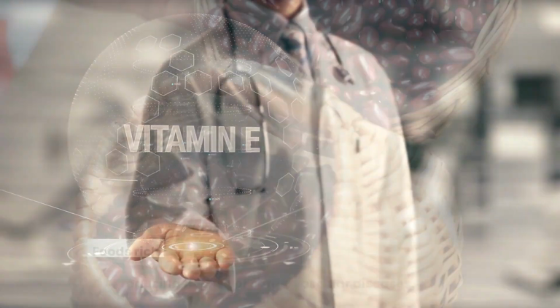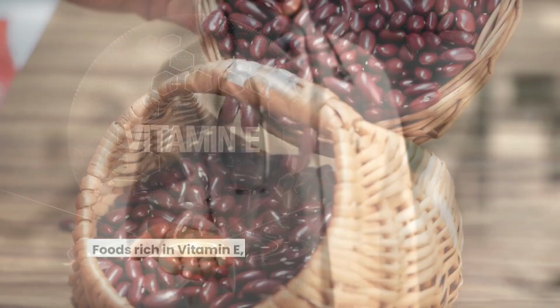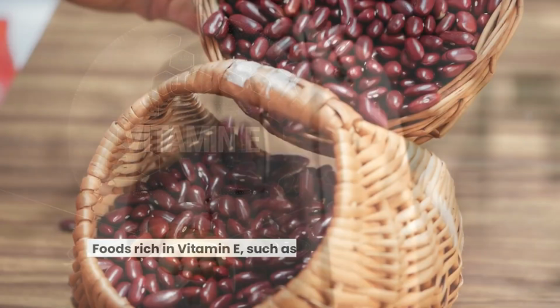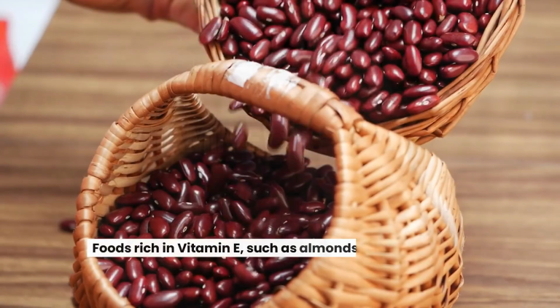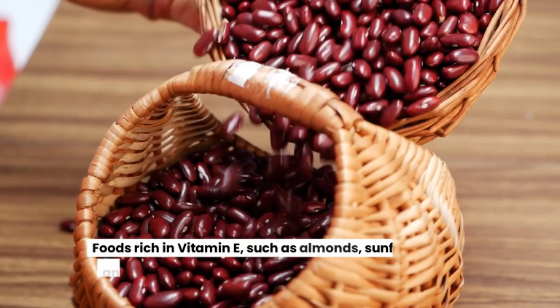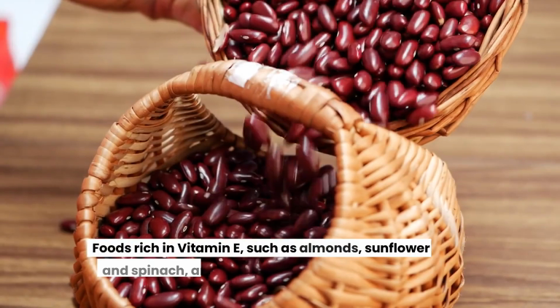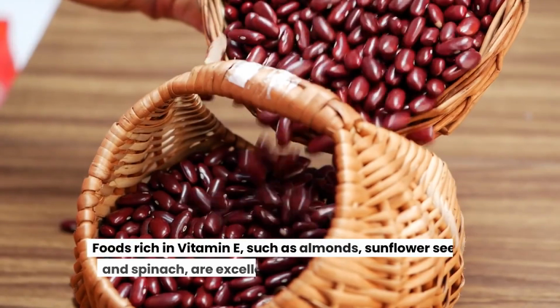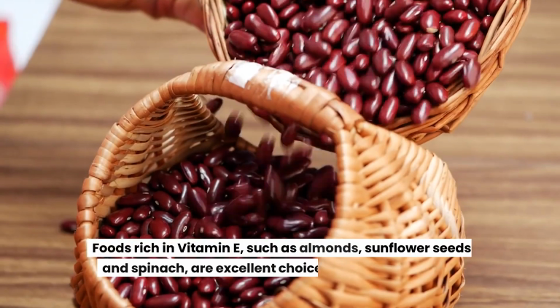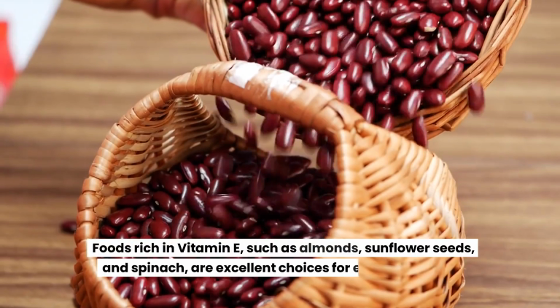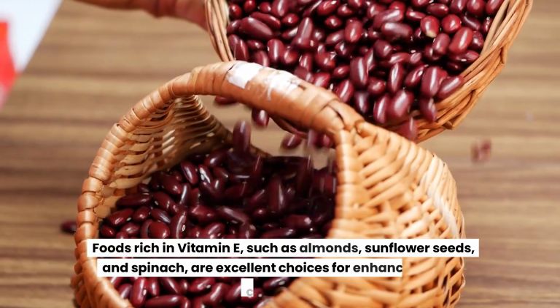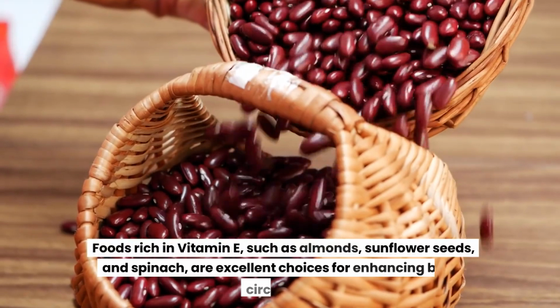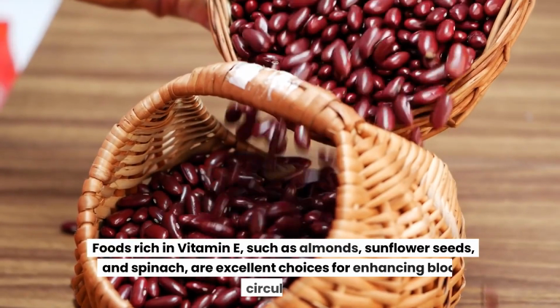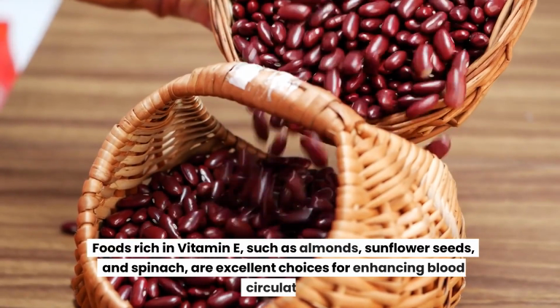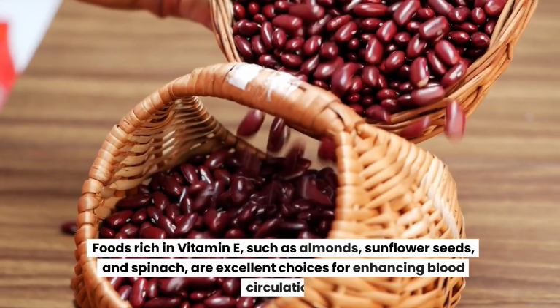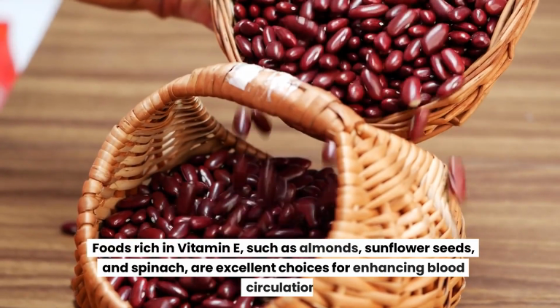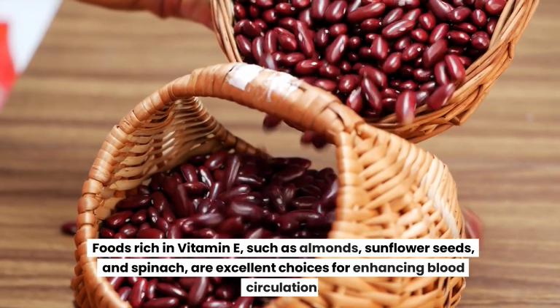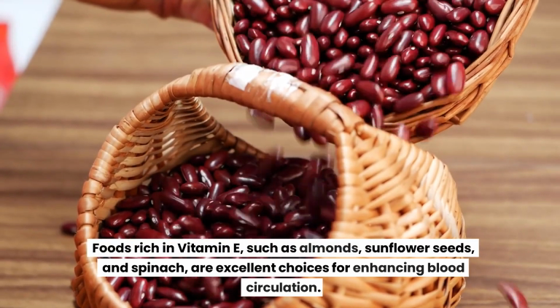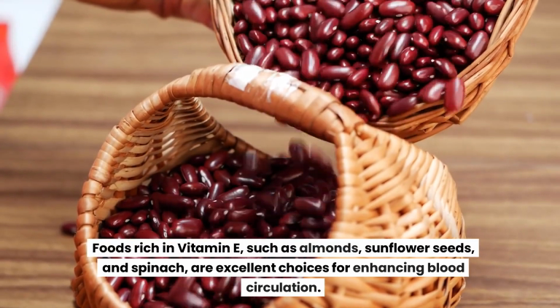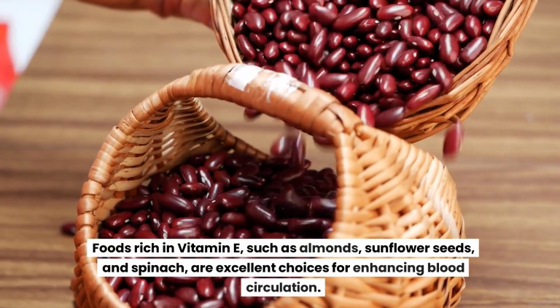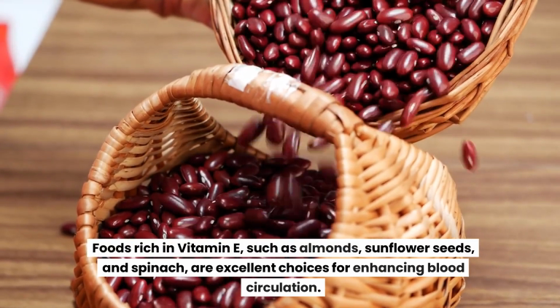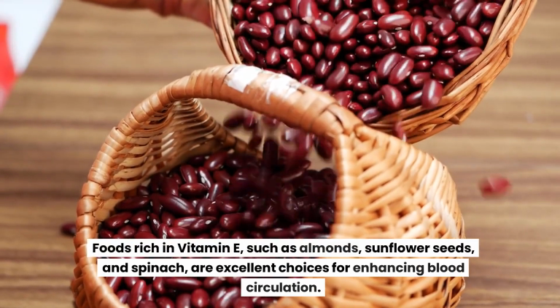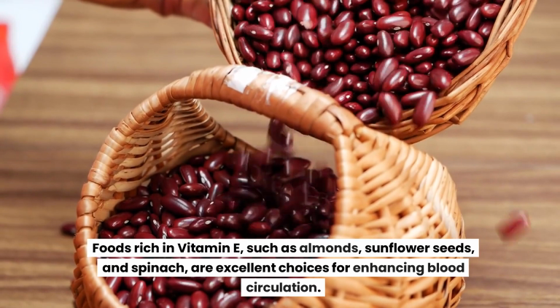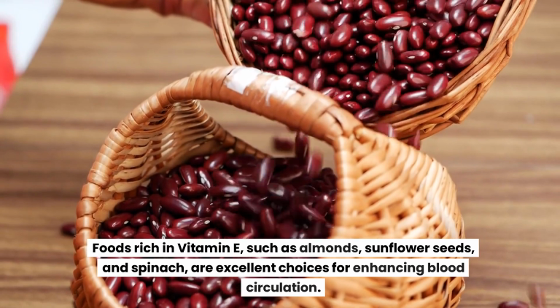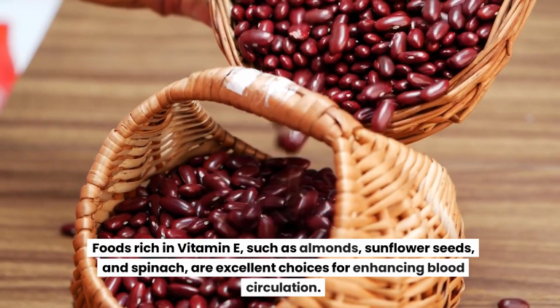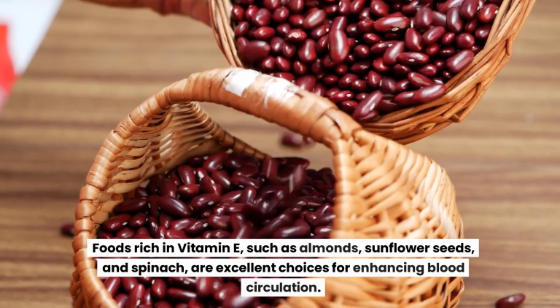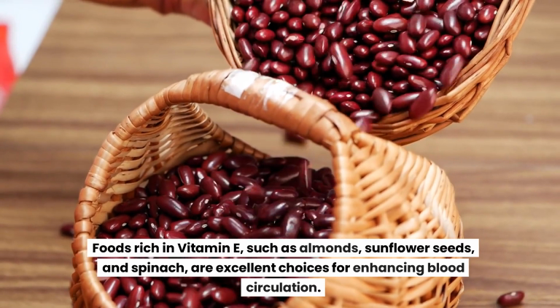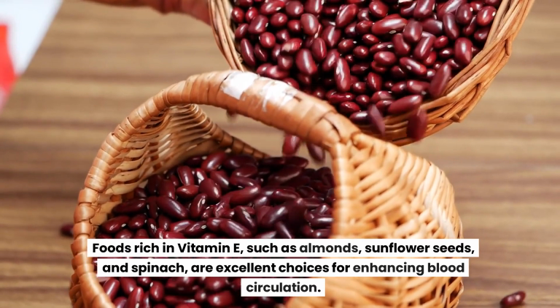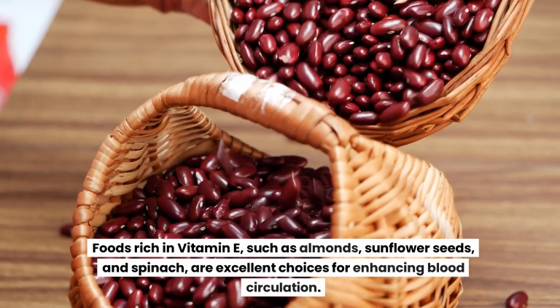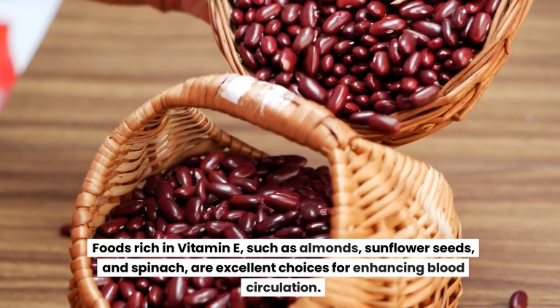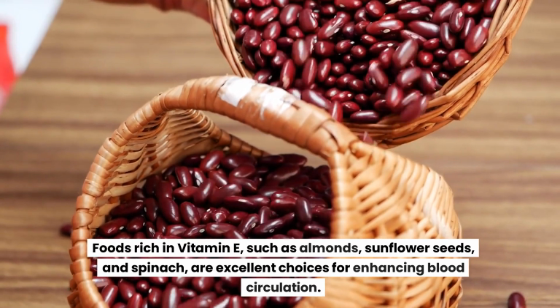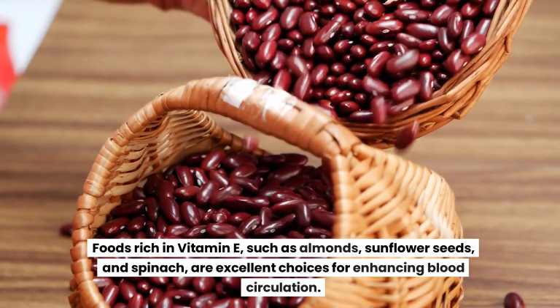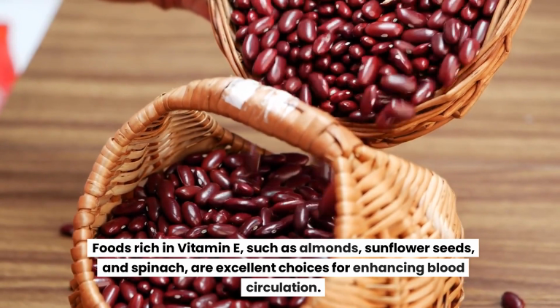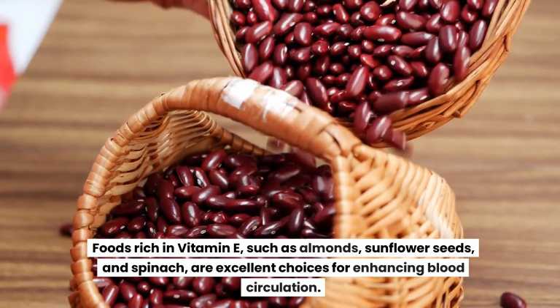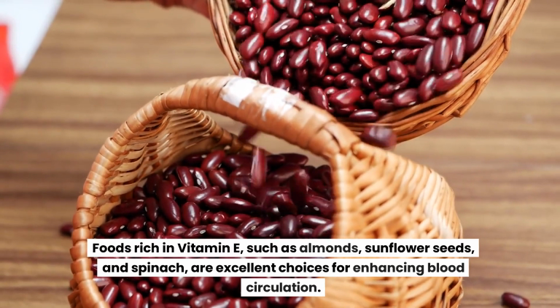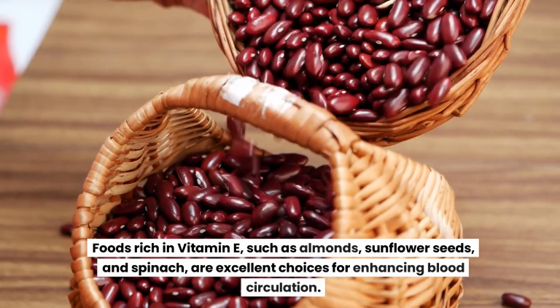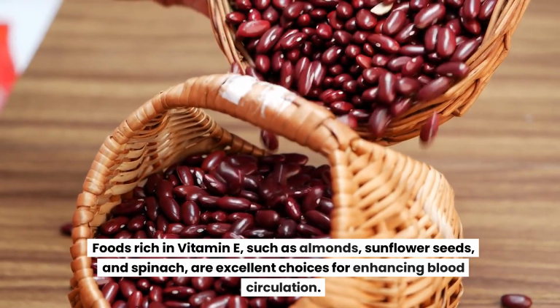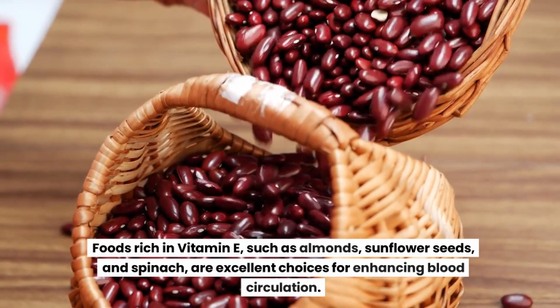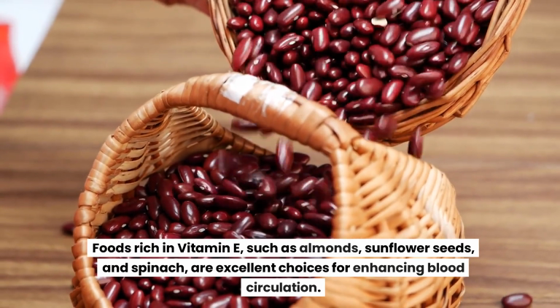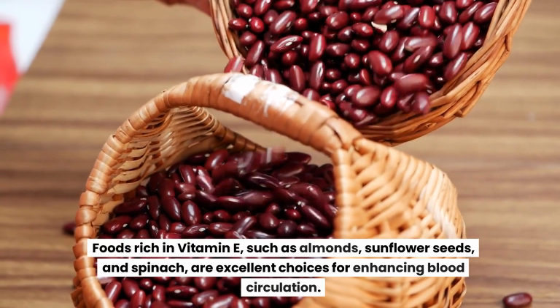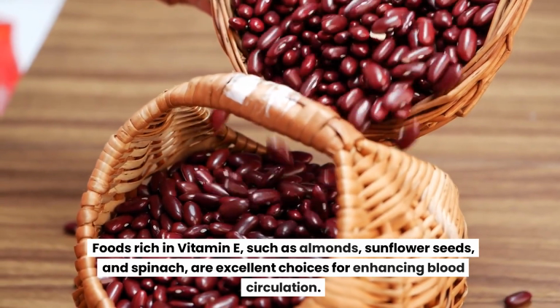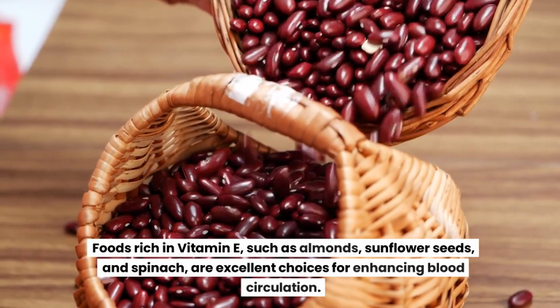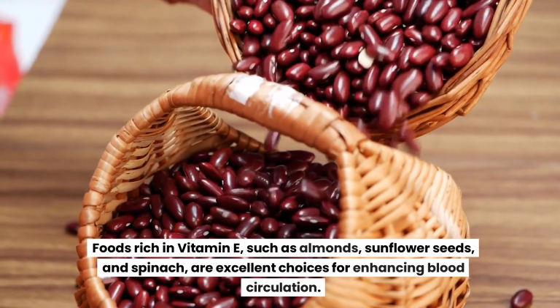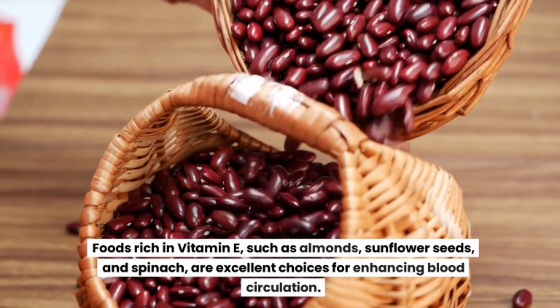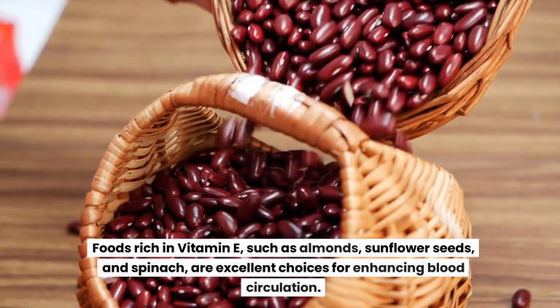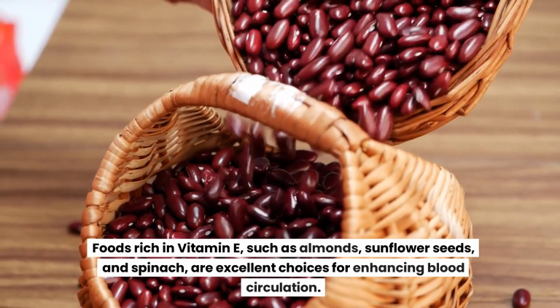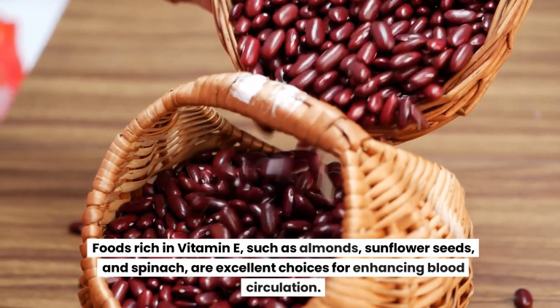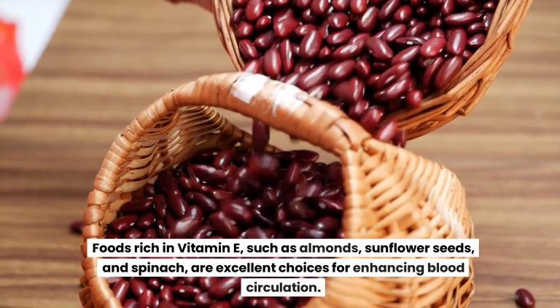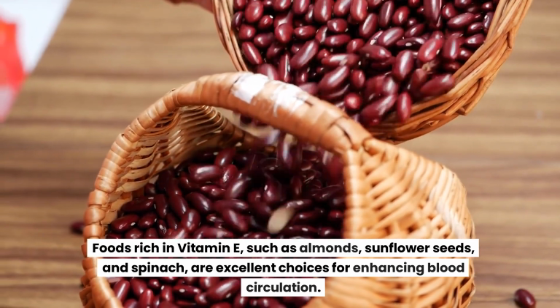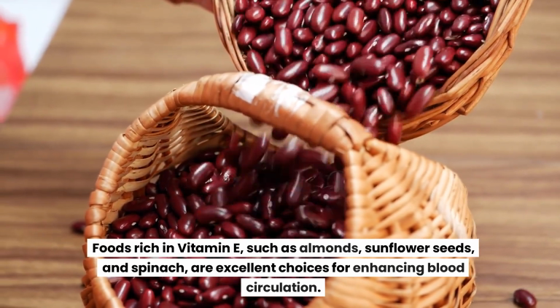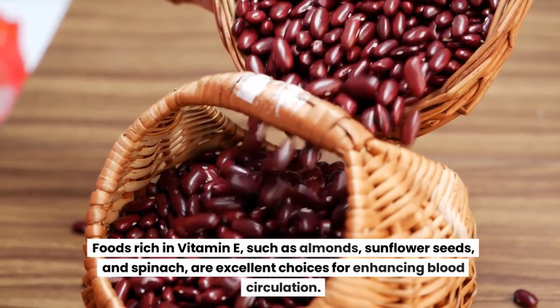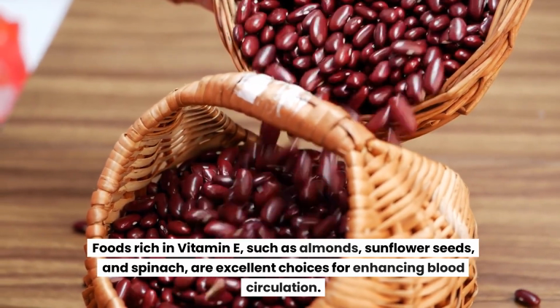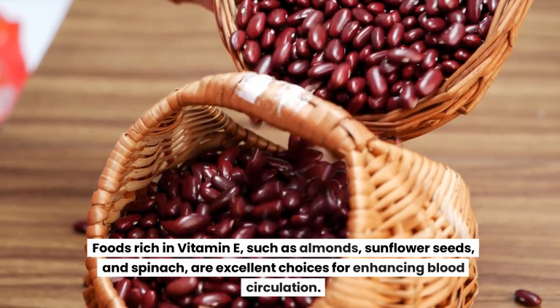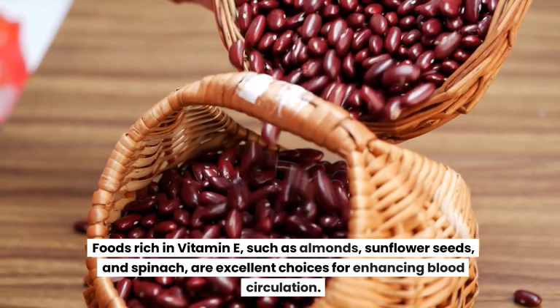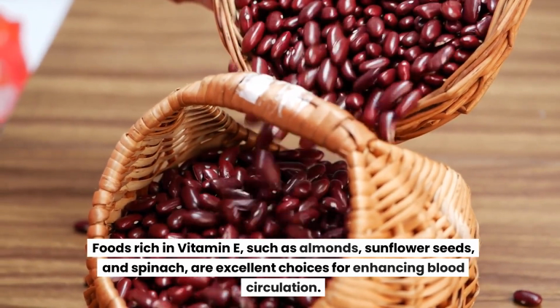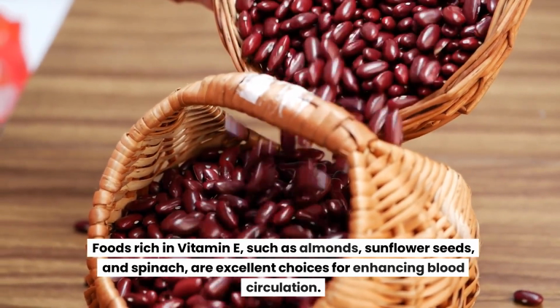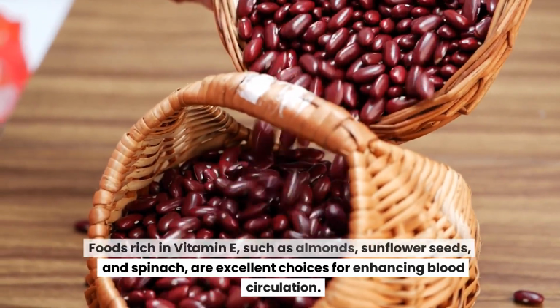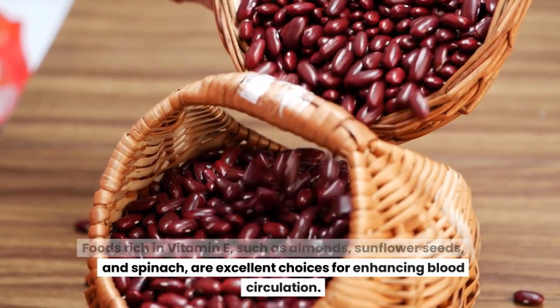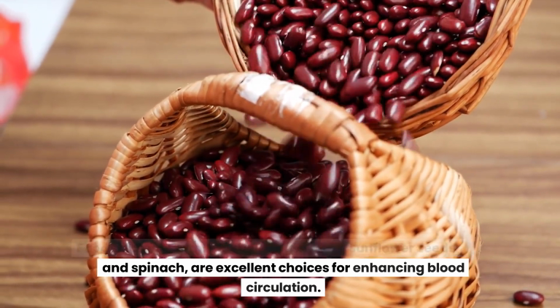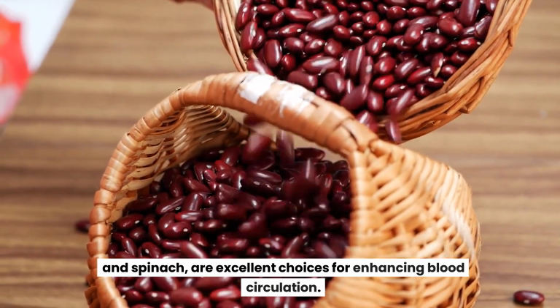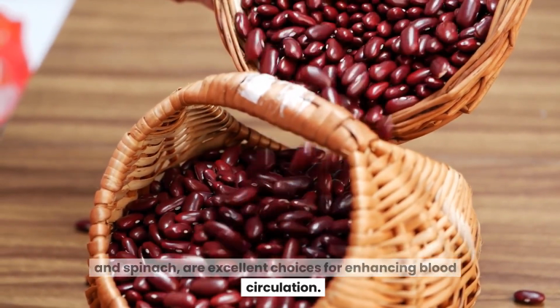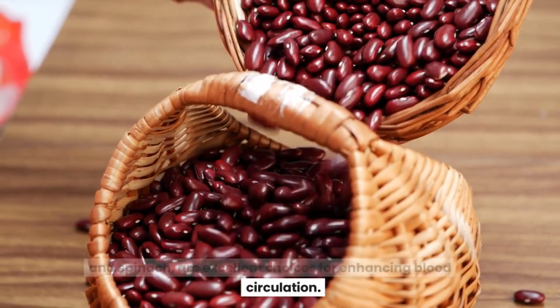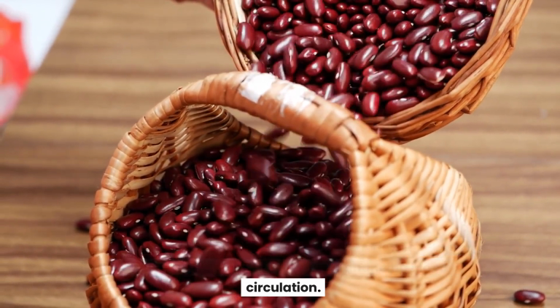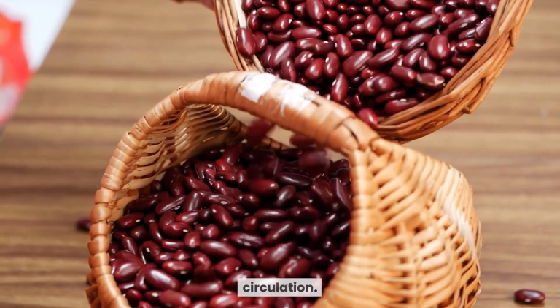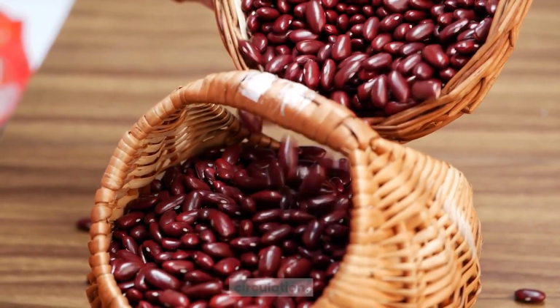Foods rich in vitamin E, such as almonds, sunflower seeds, and spinach, are excellent choices for enhancing blood circulation.